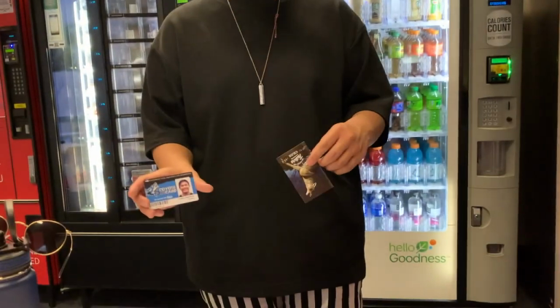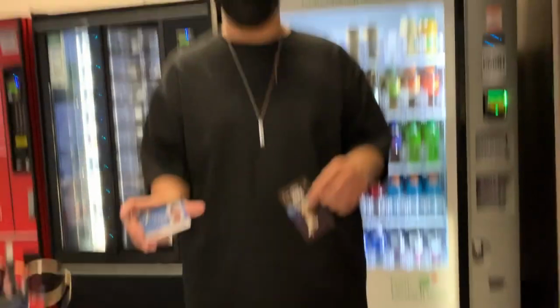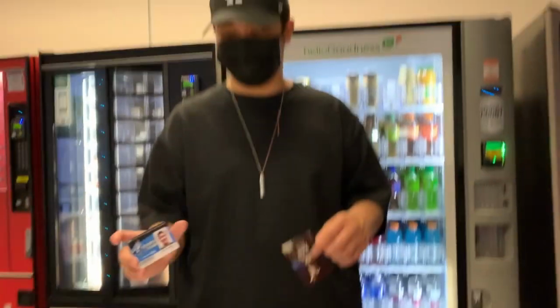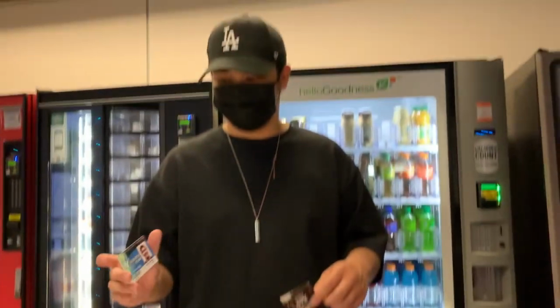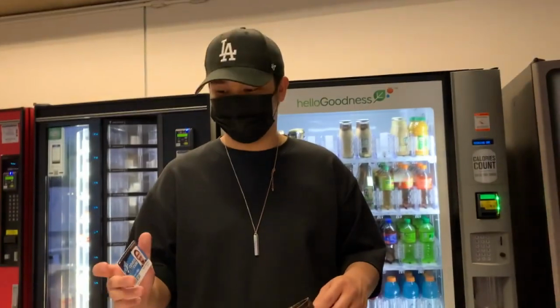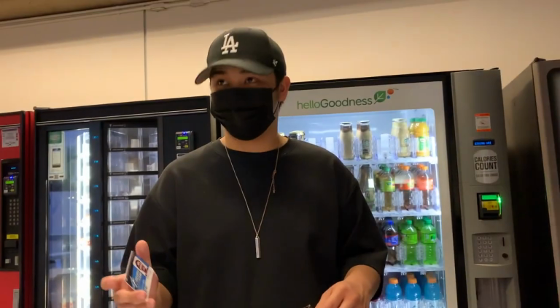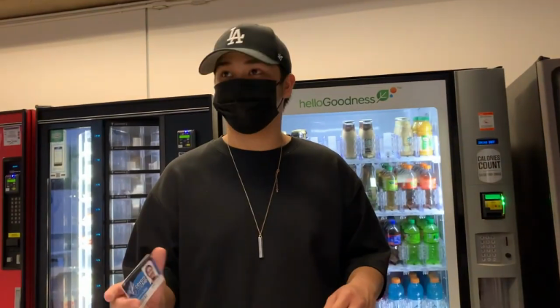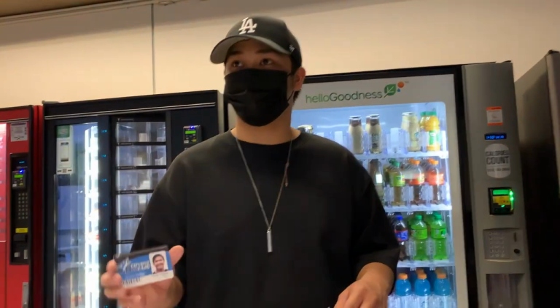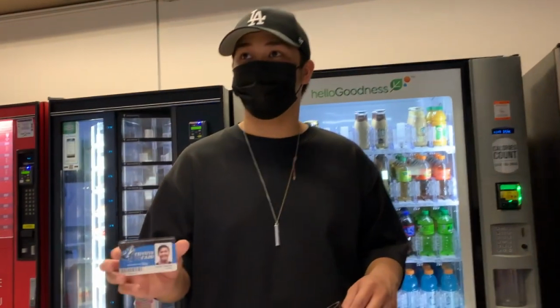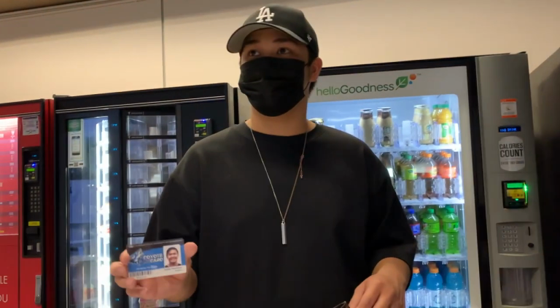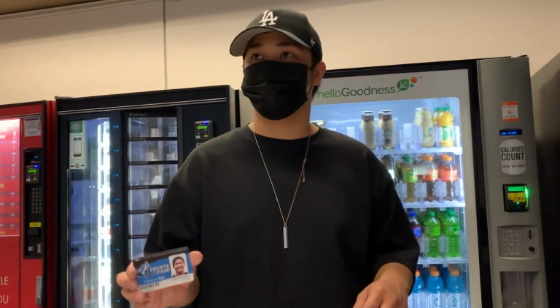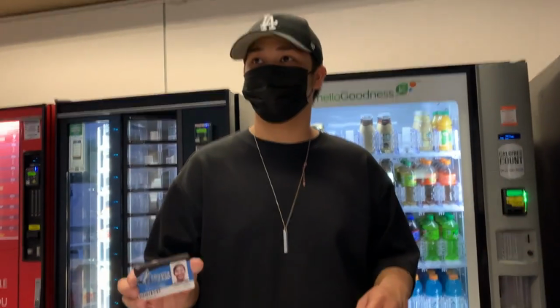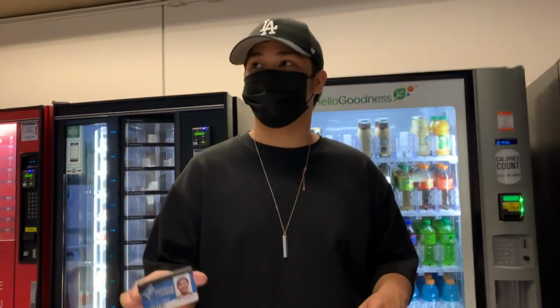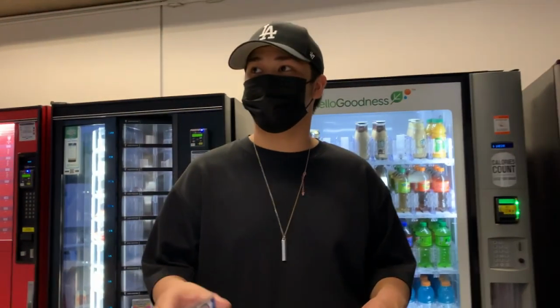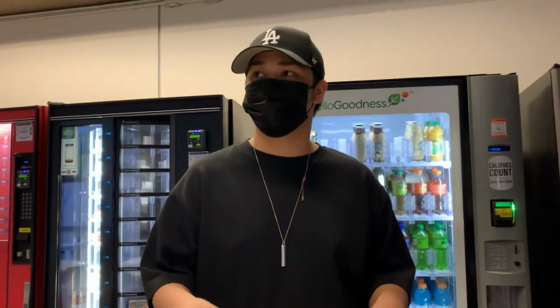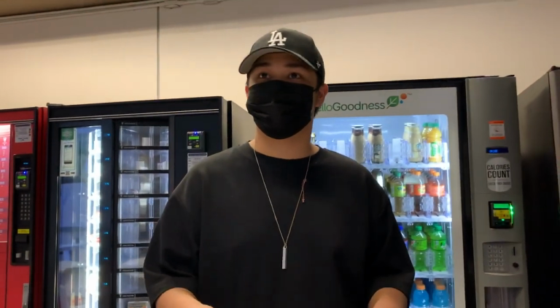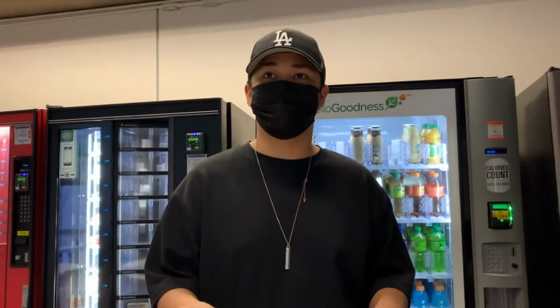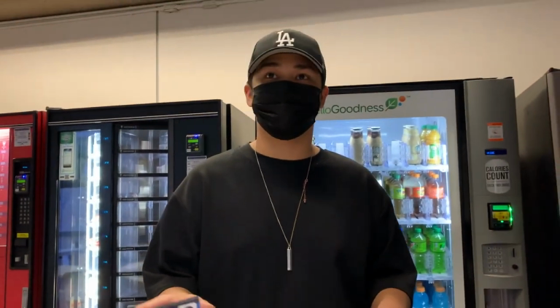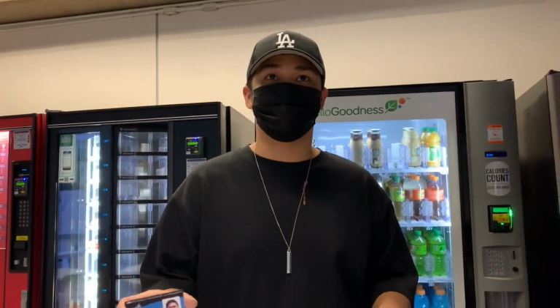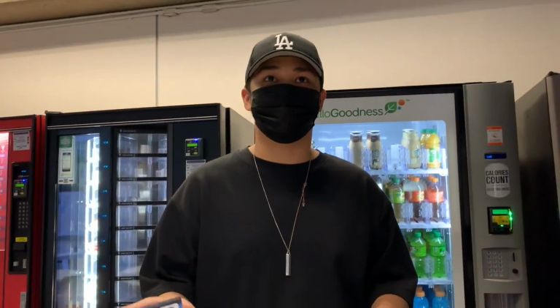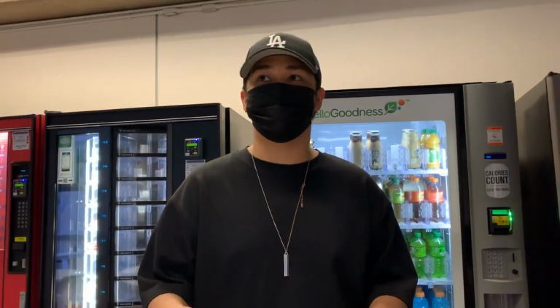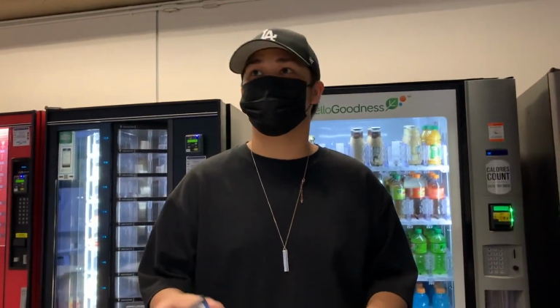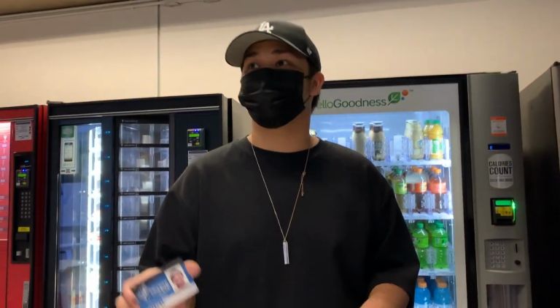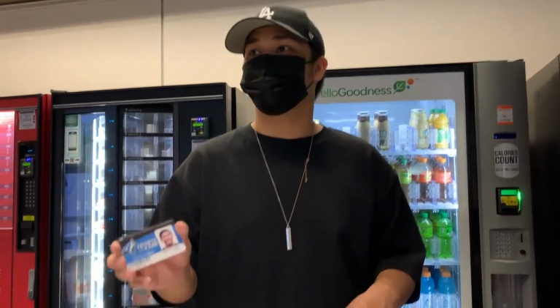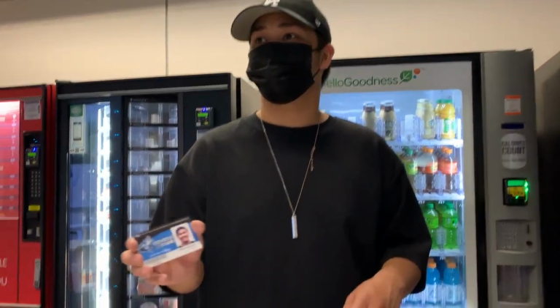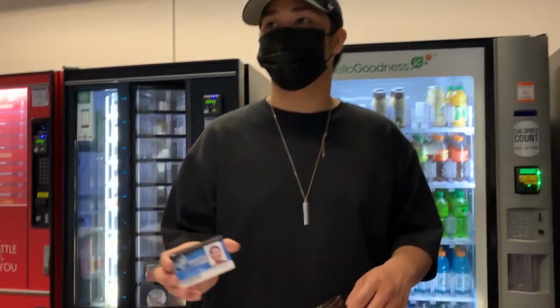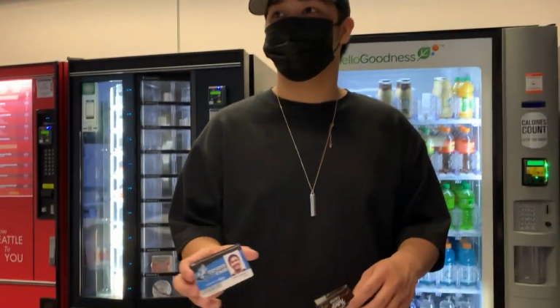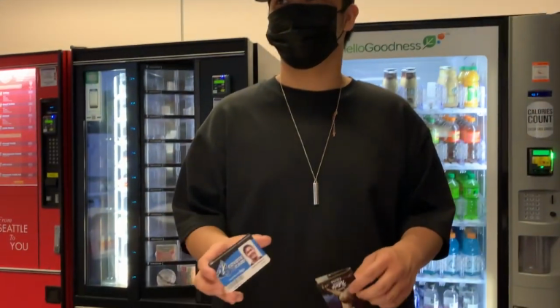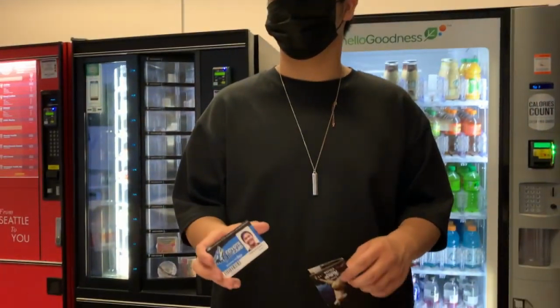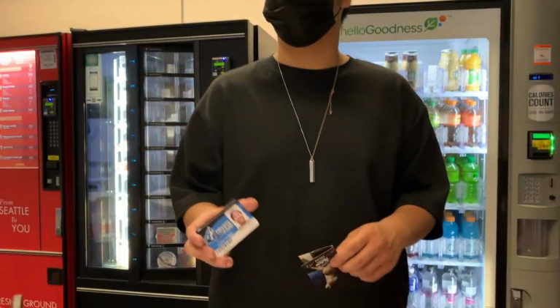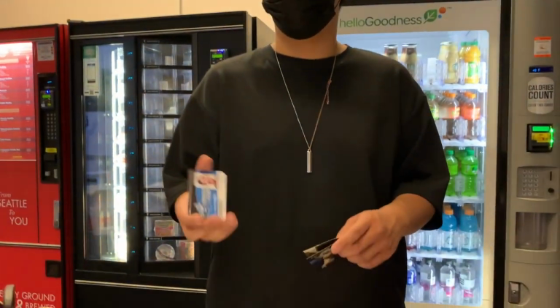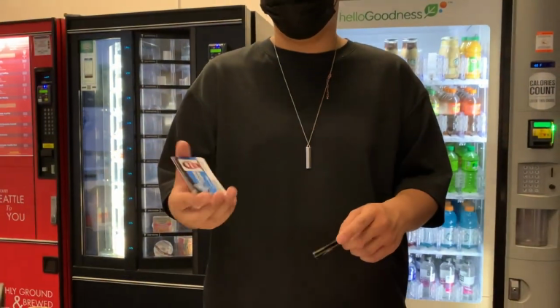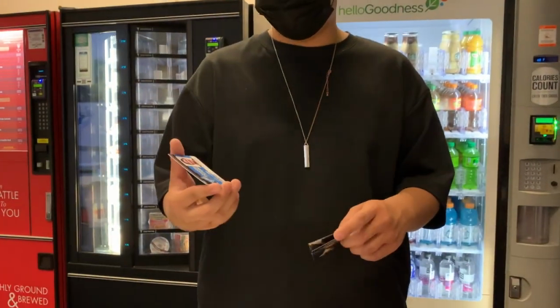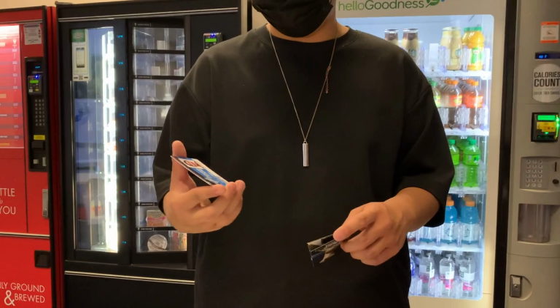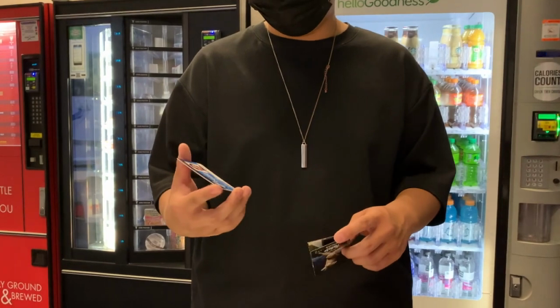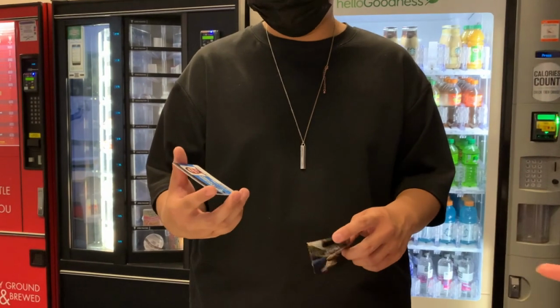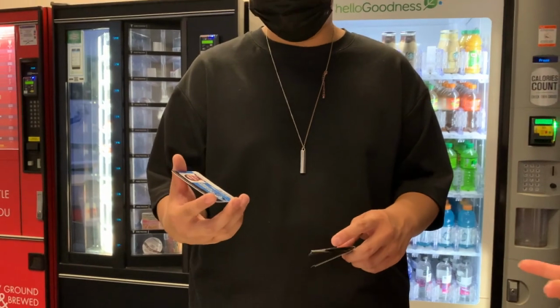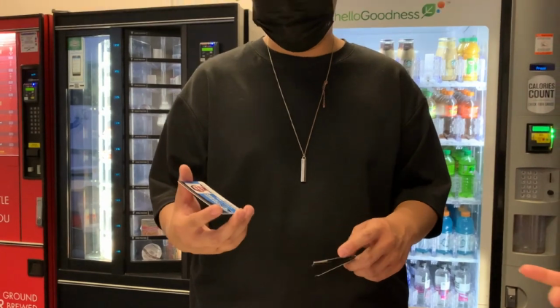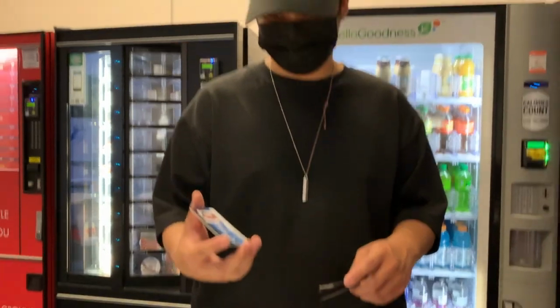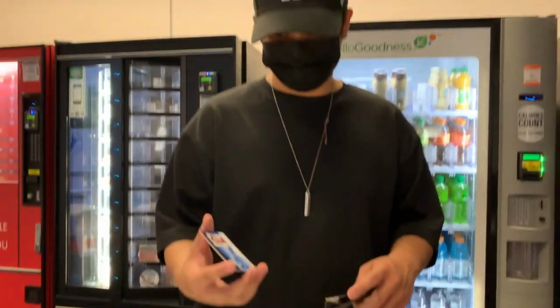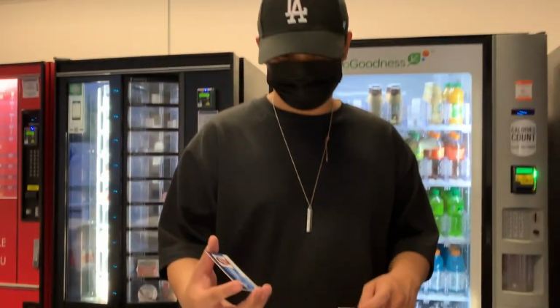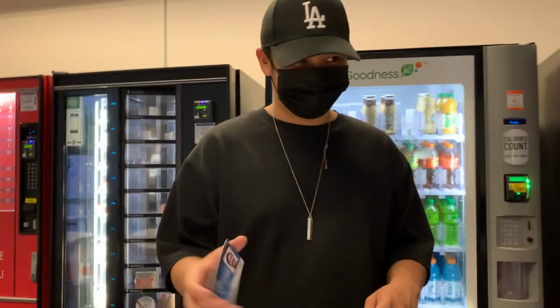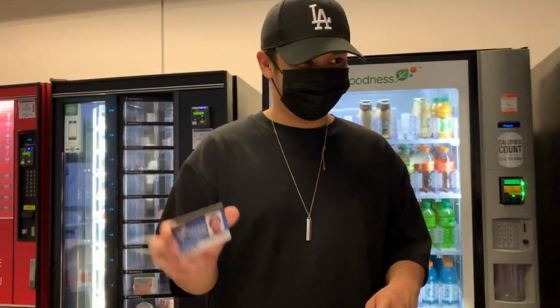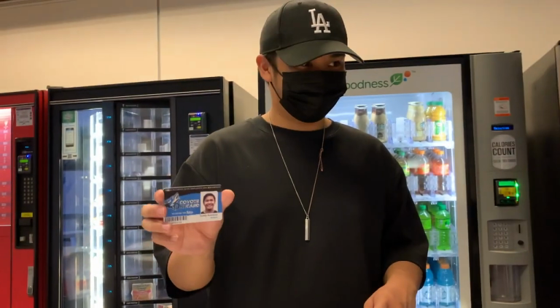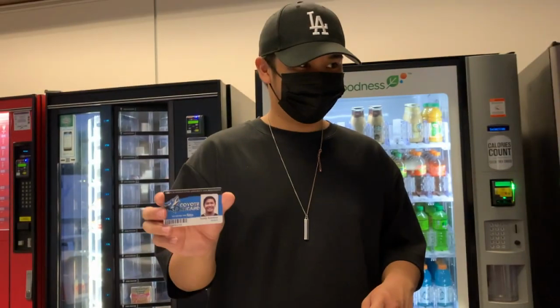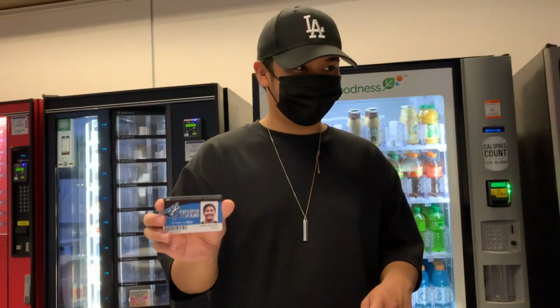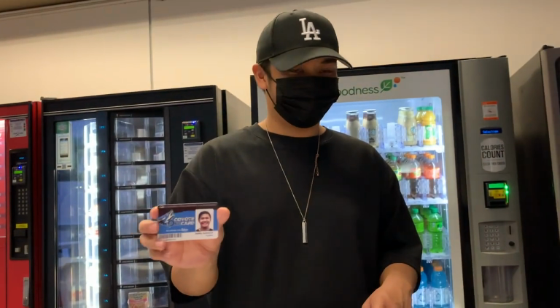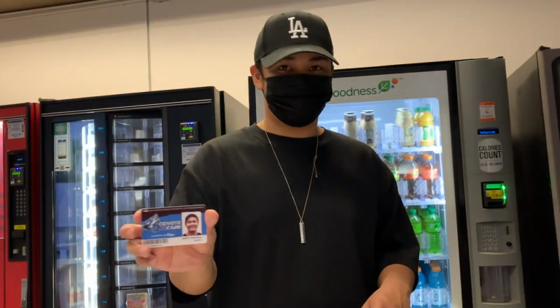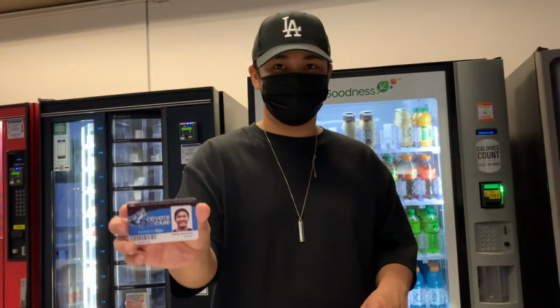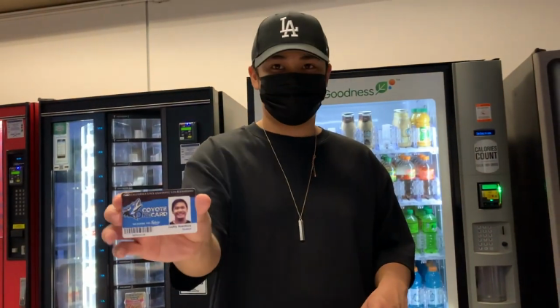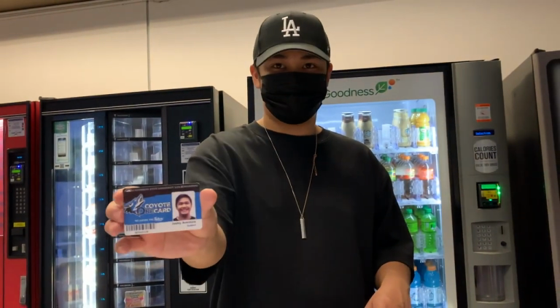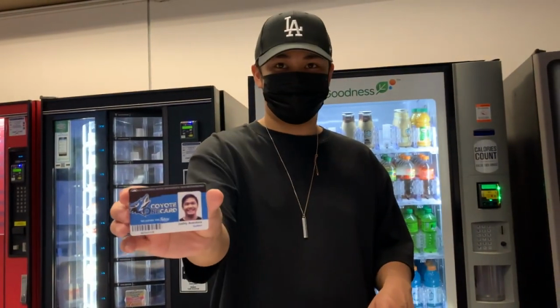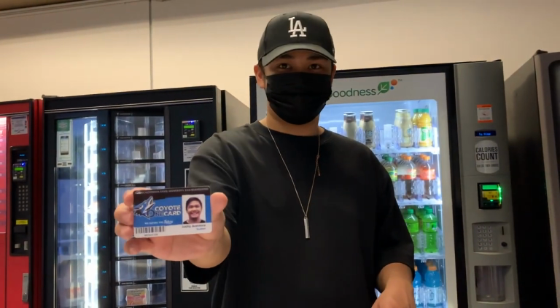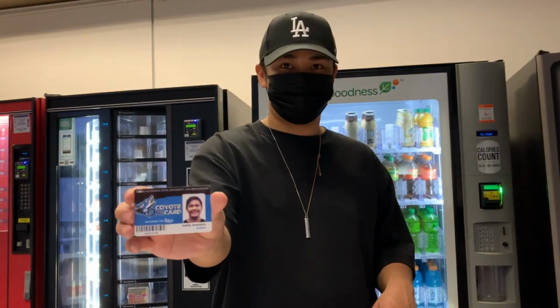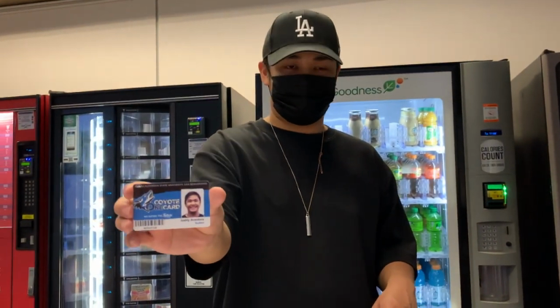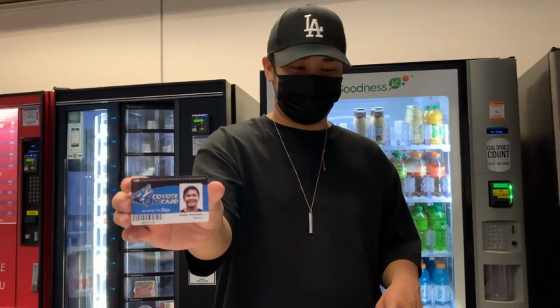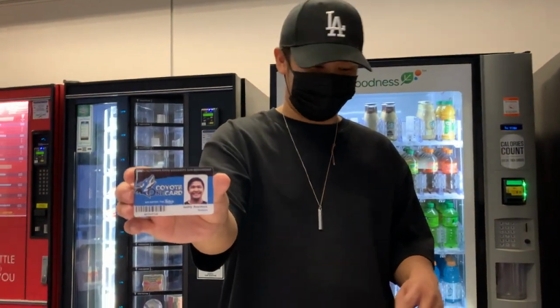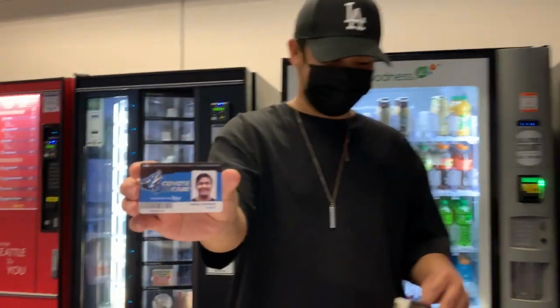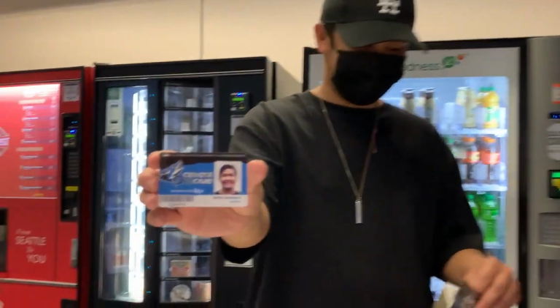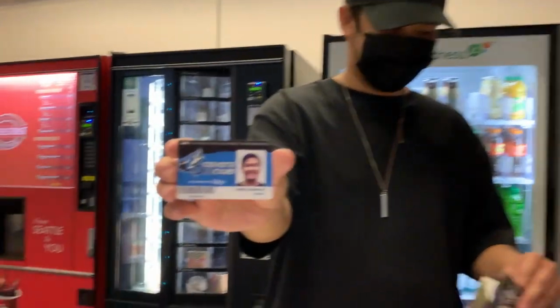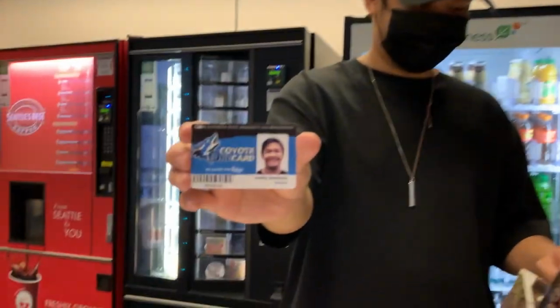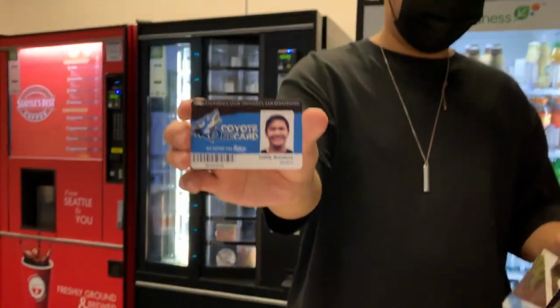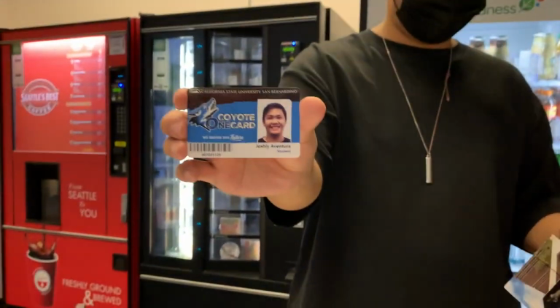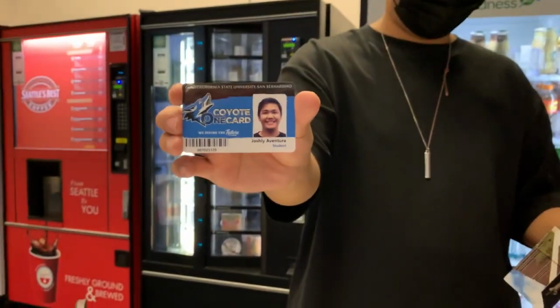I got my student ID. I wasn't sure how I was going to get it today, but I think I got it. Let's see it — let's go!